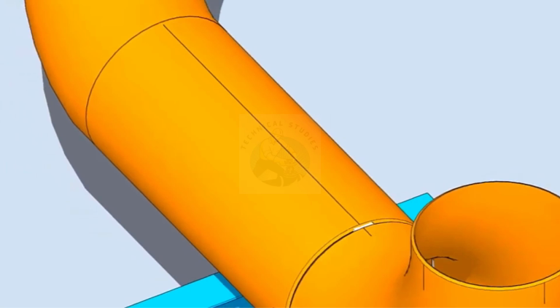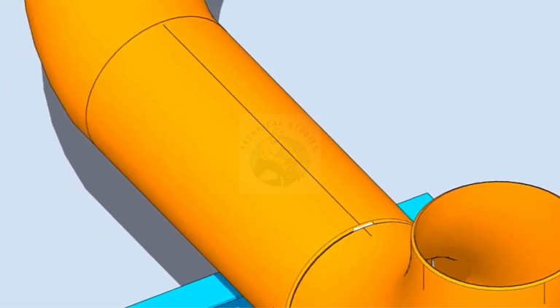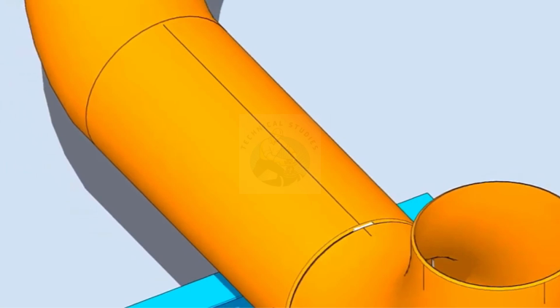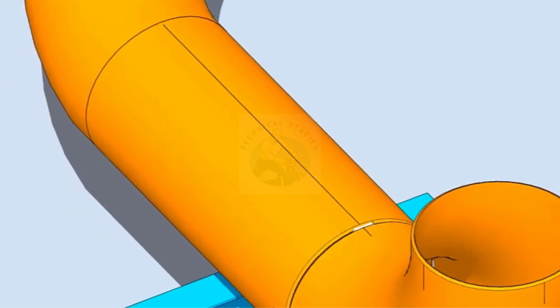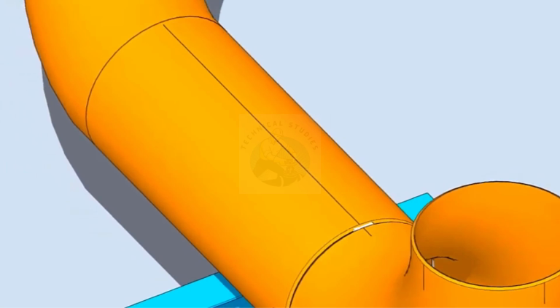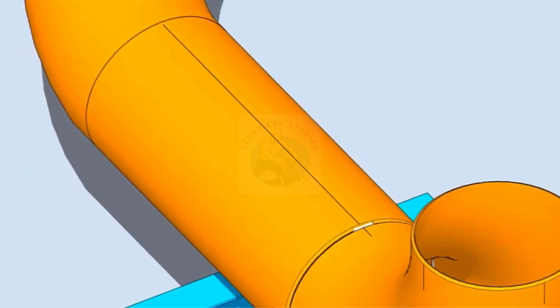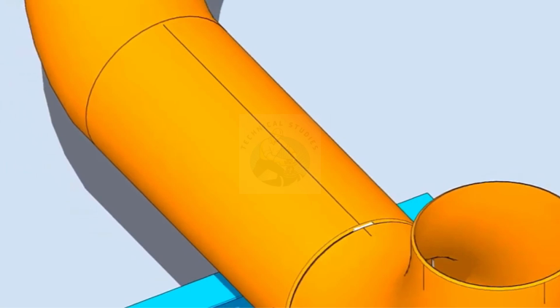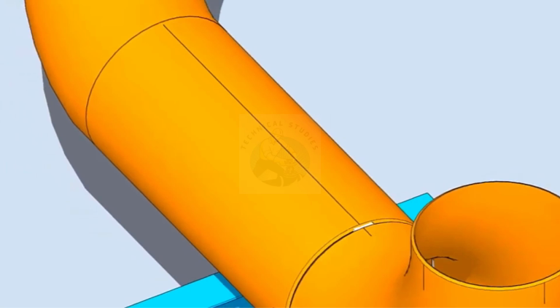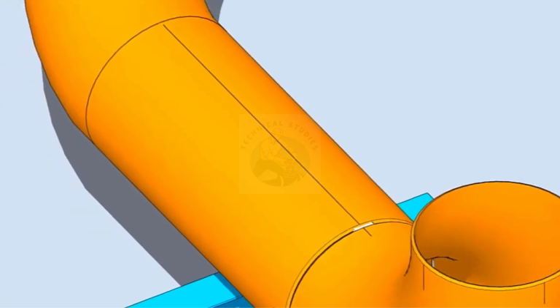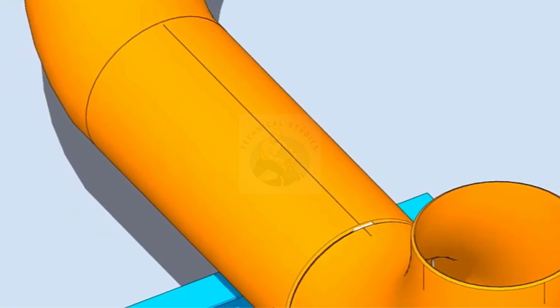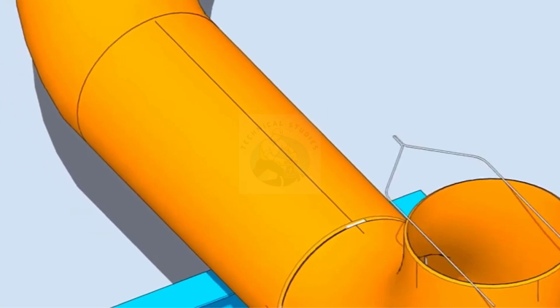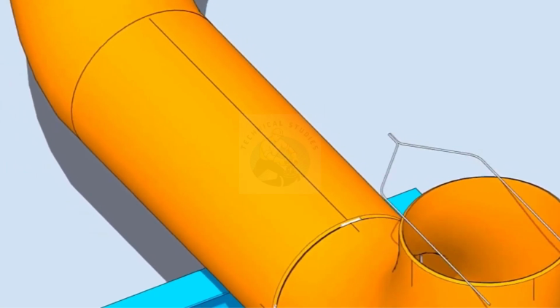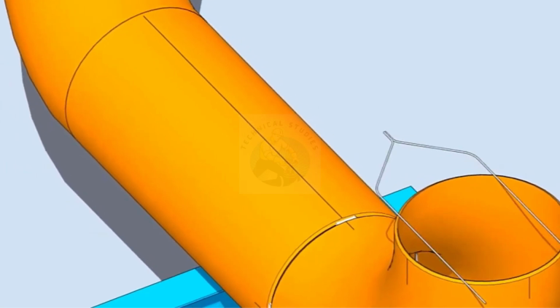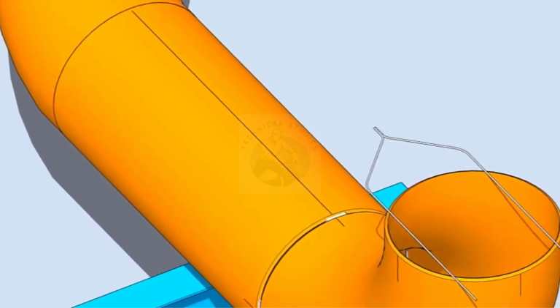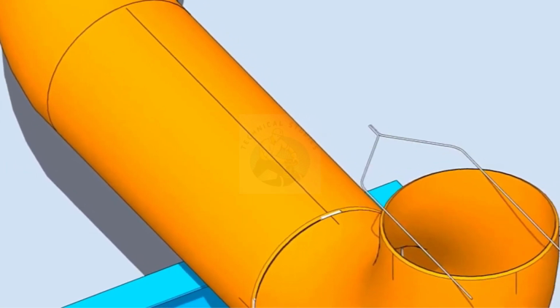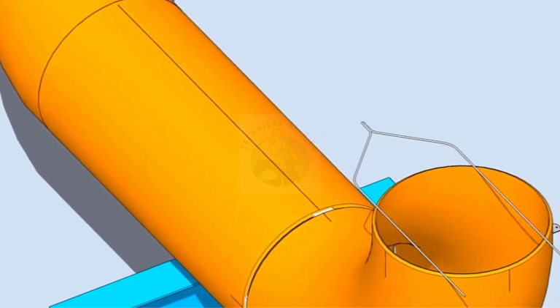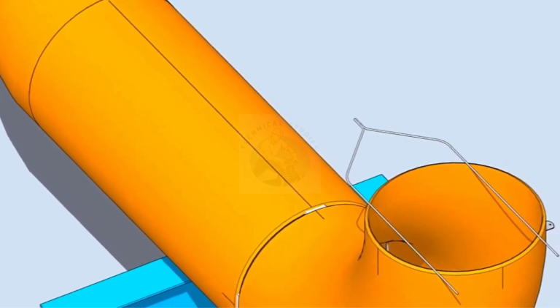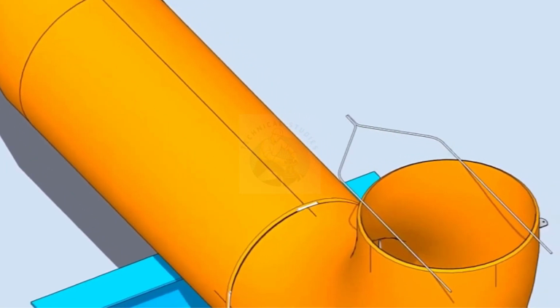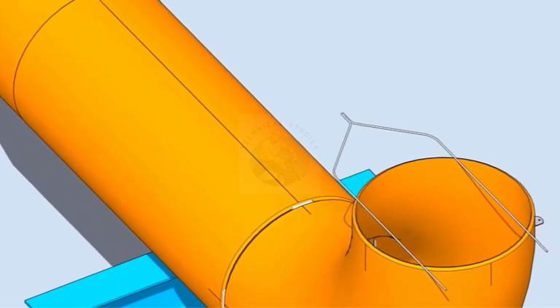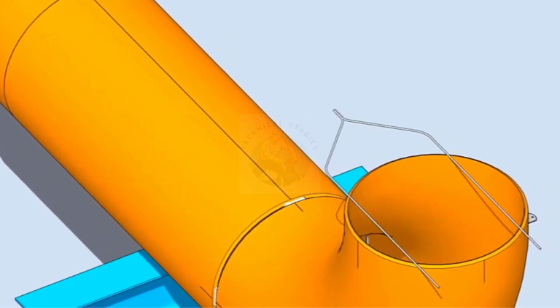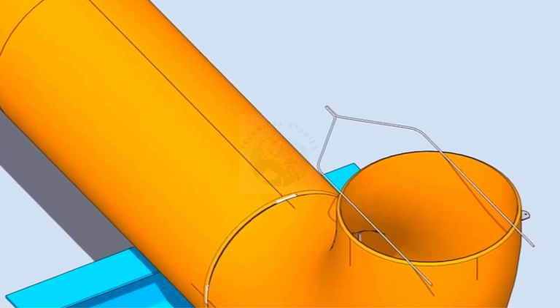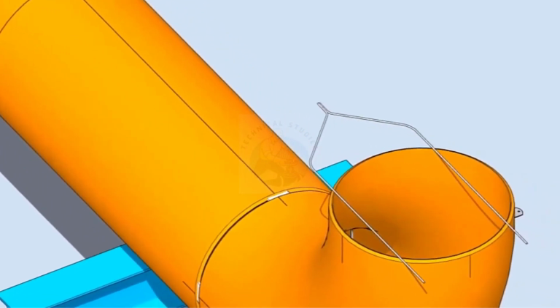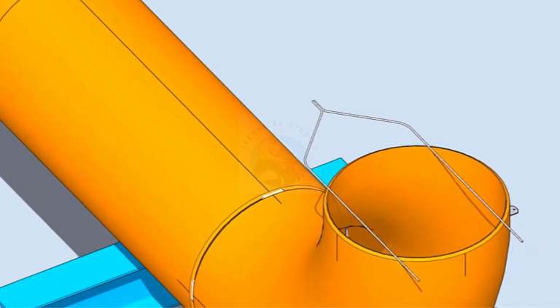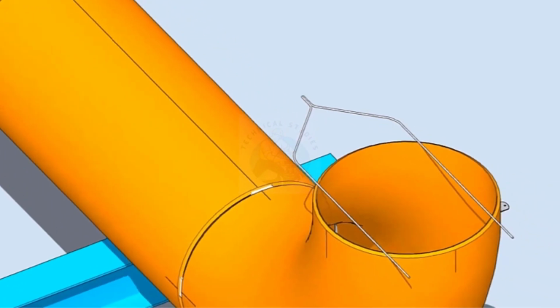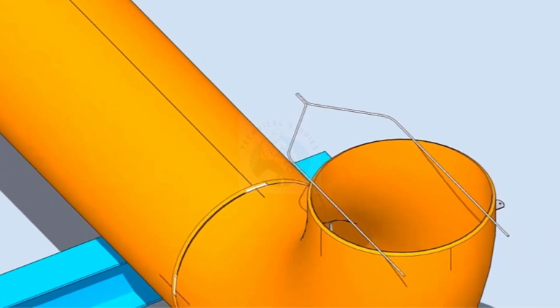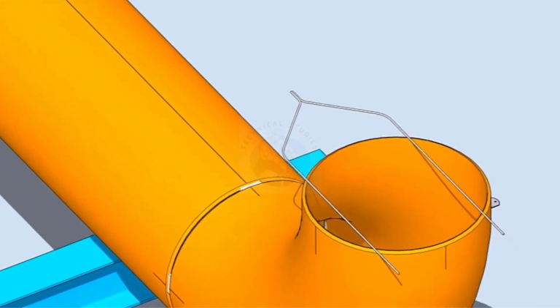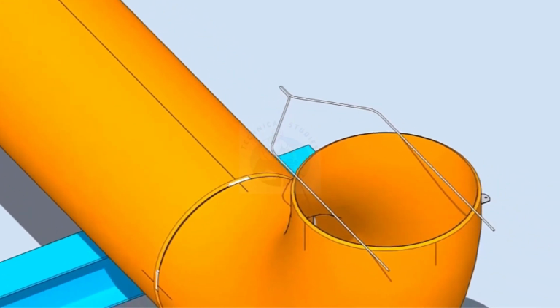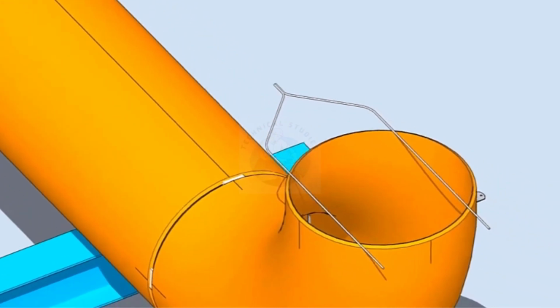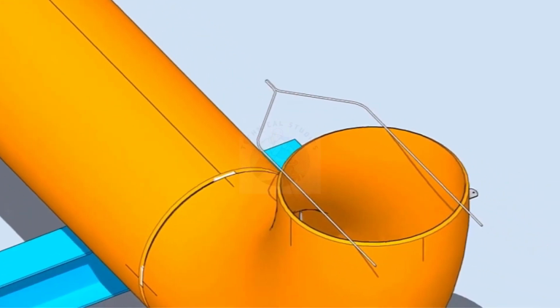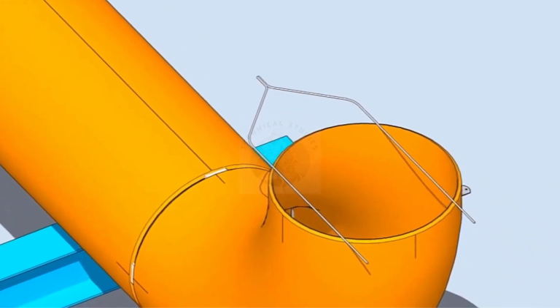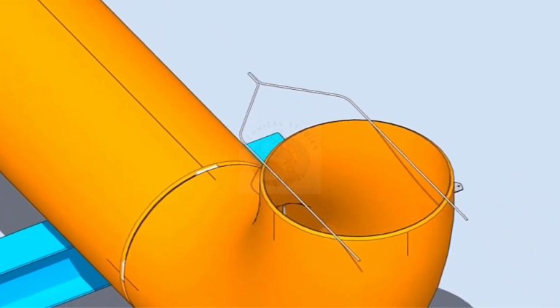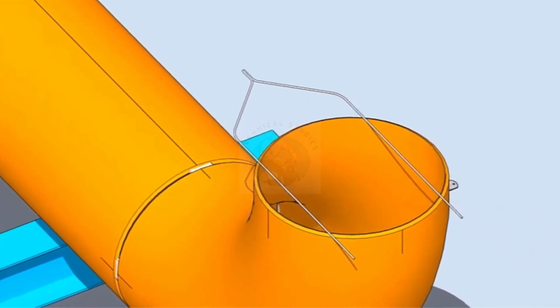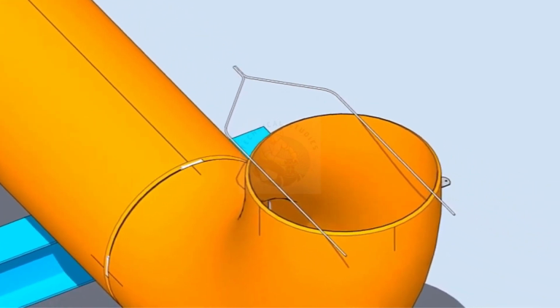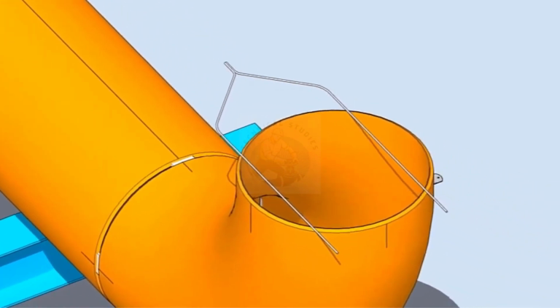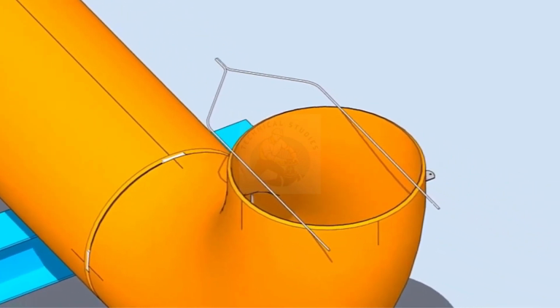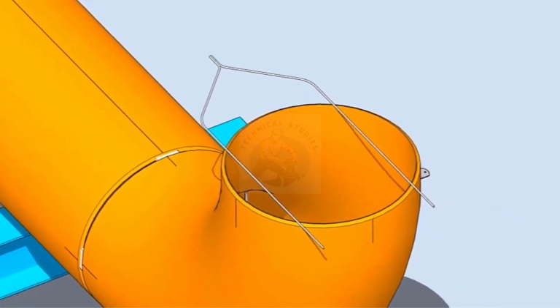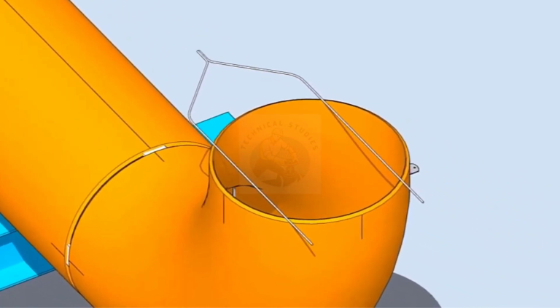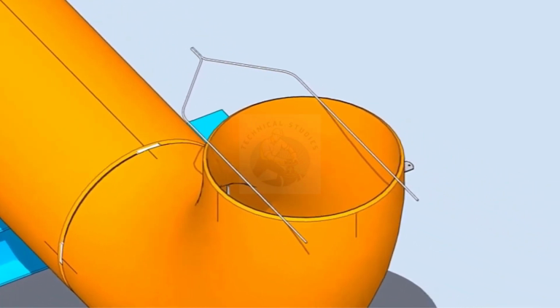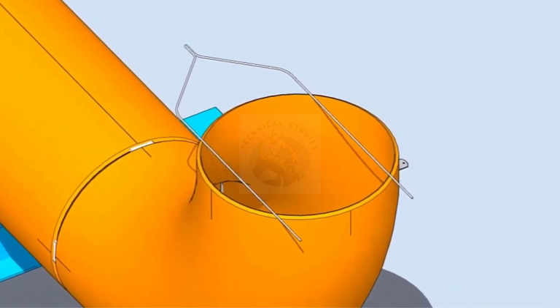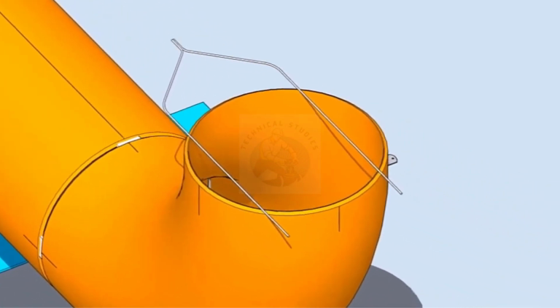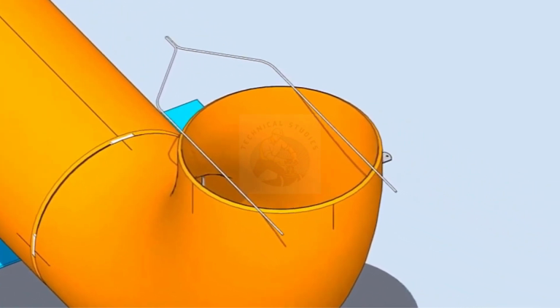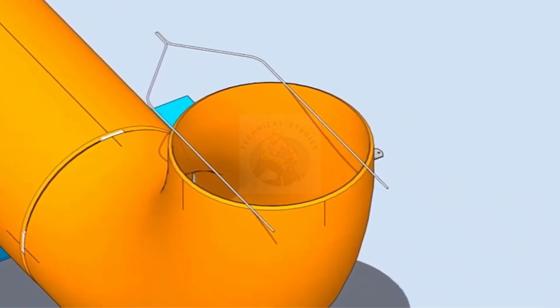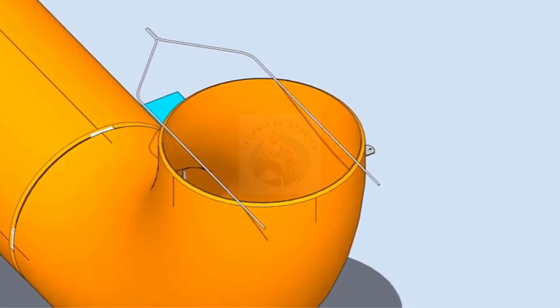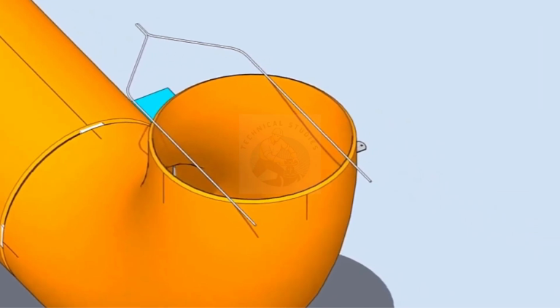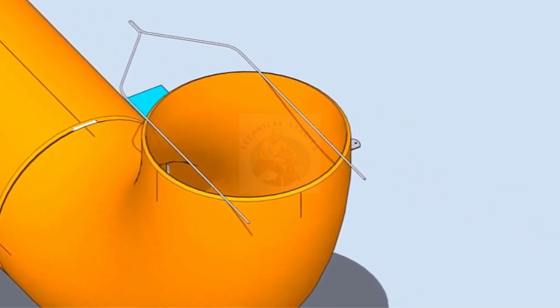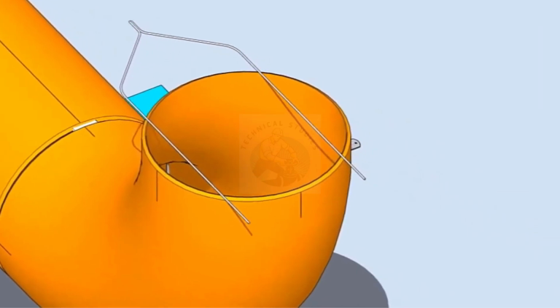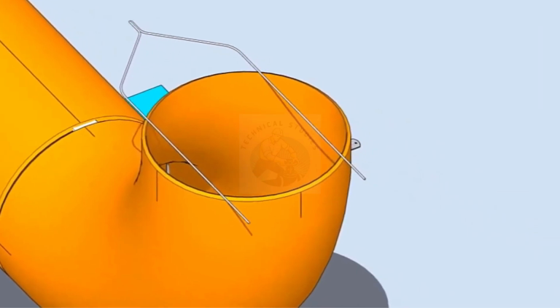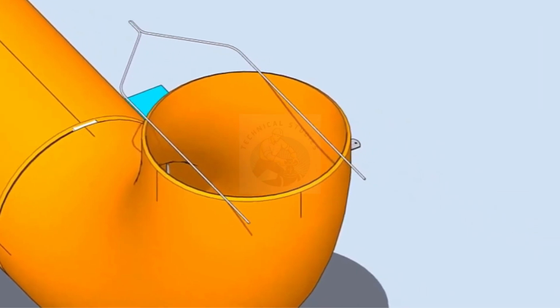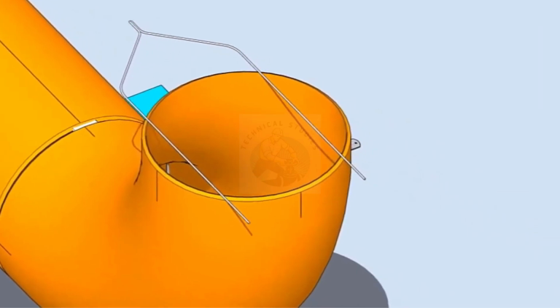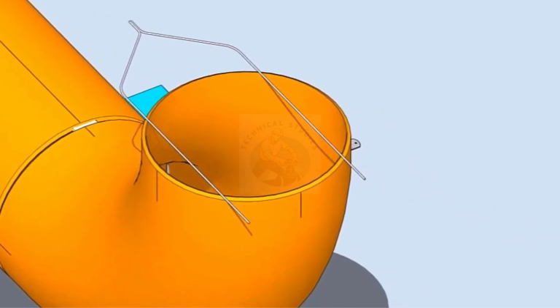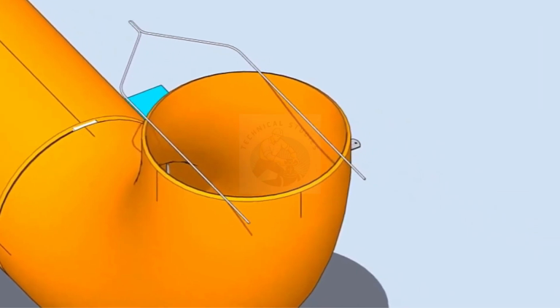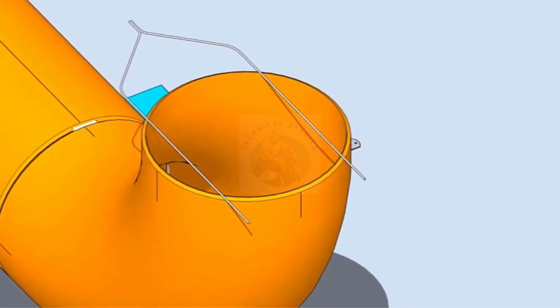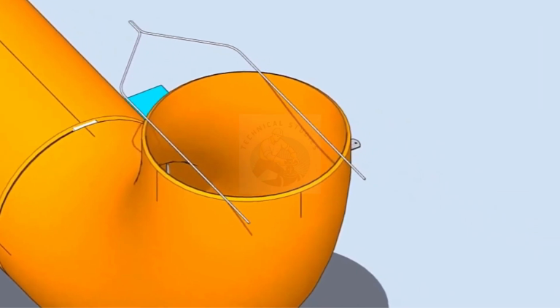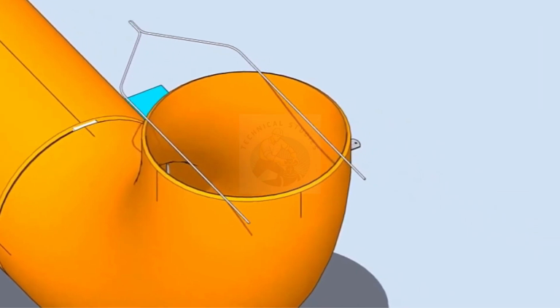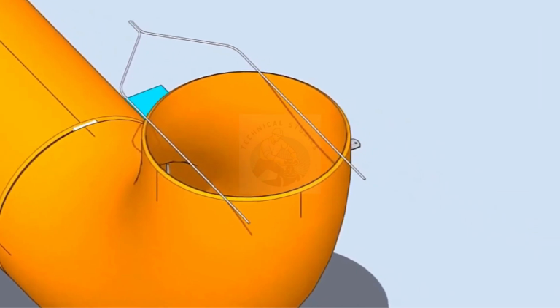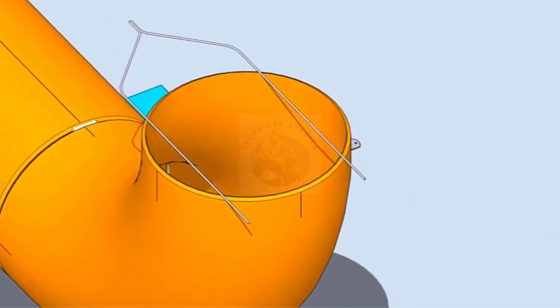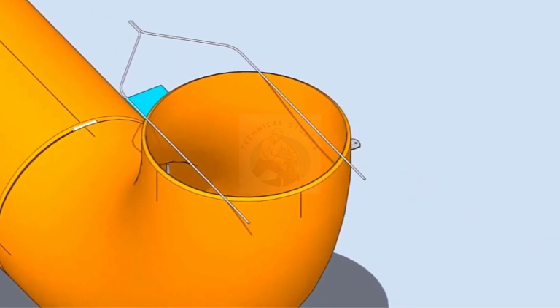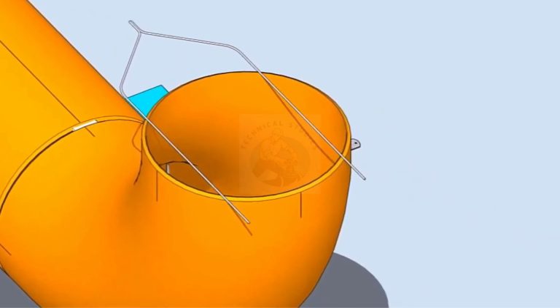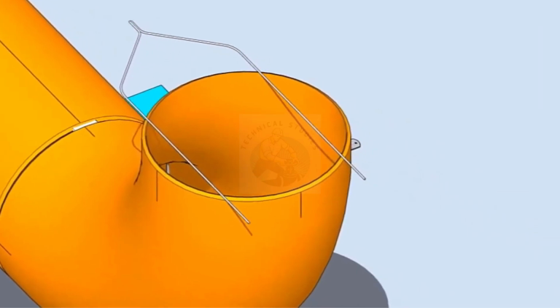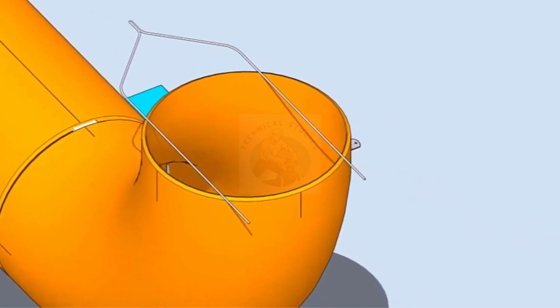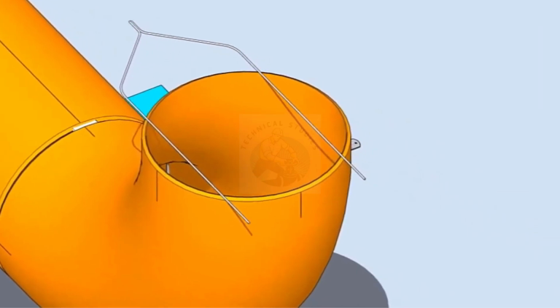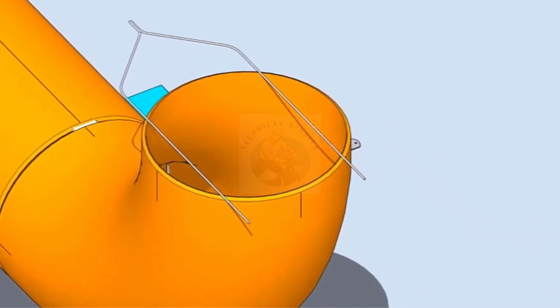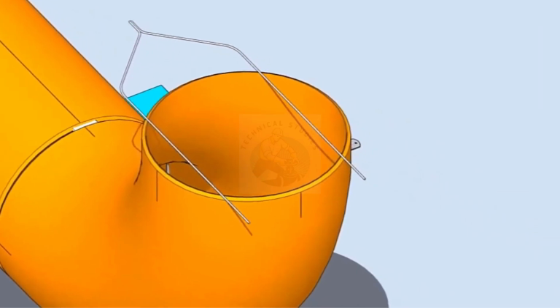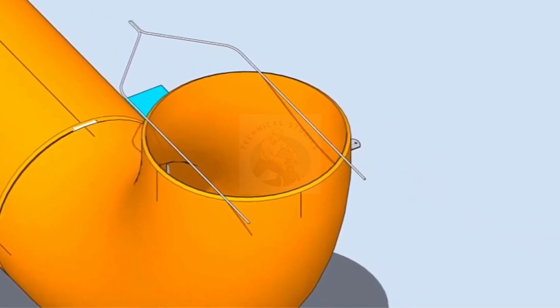Make a gap rod from welding rods as shown. Choose the rod diameter as per the given drawing or the standard.